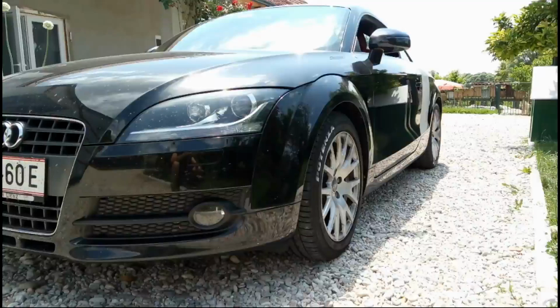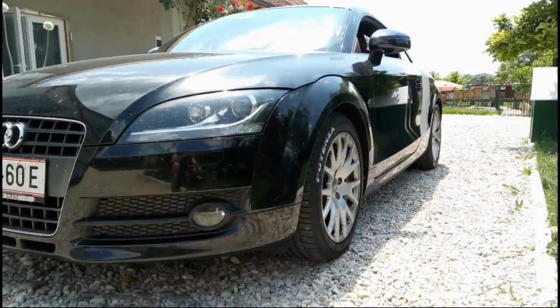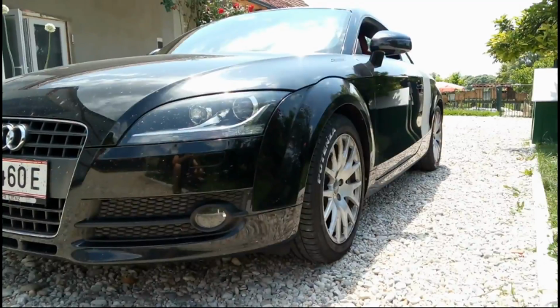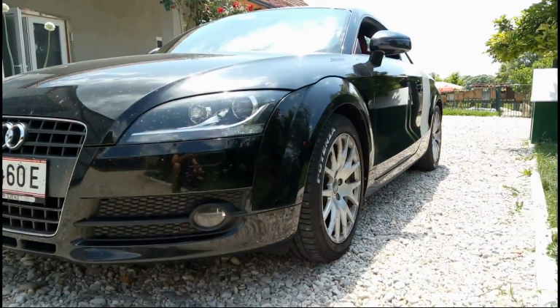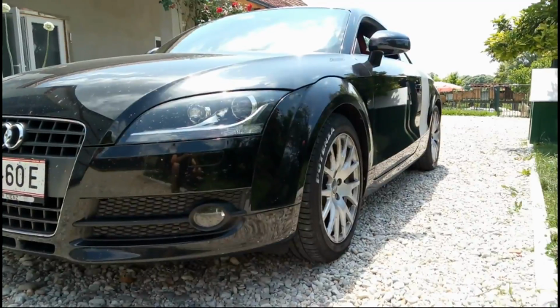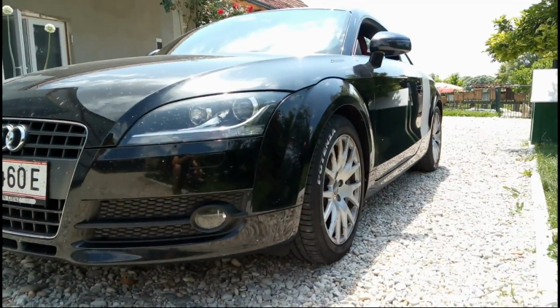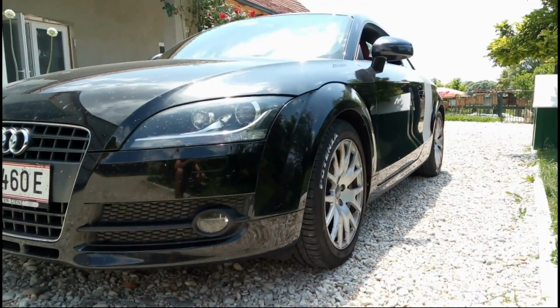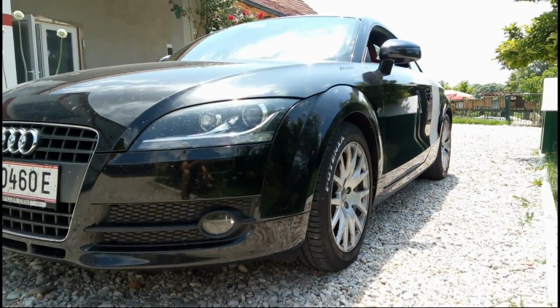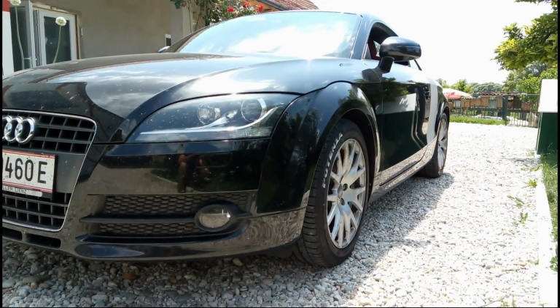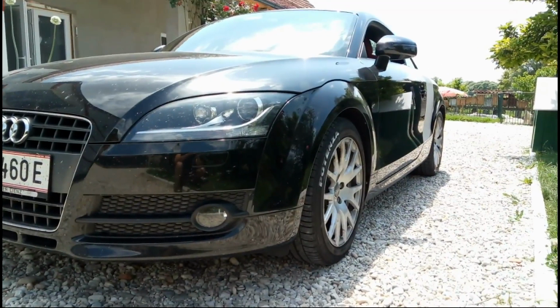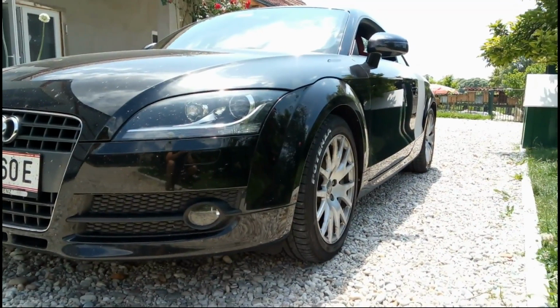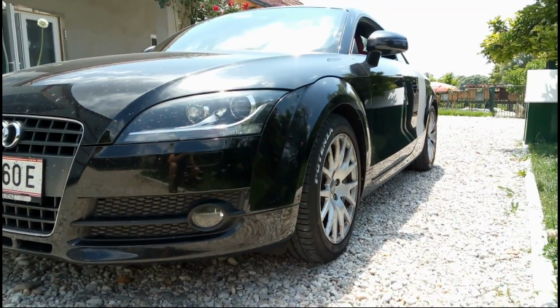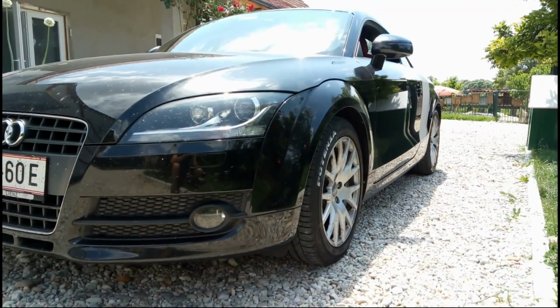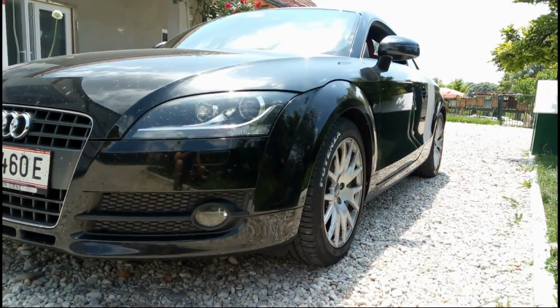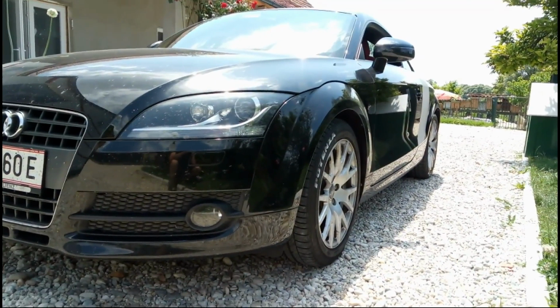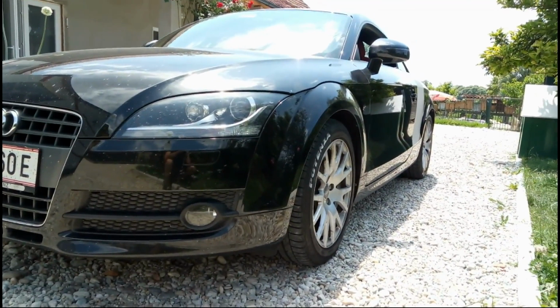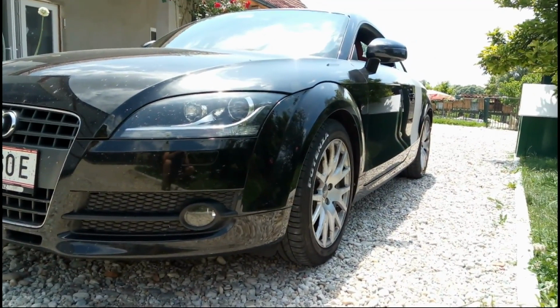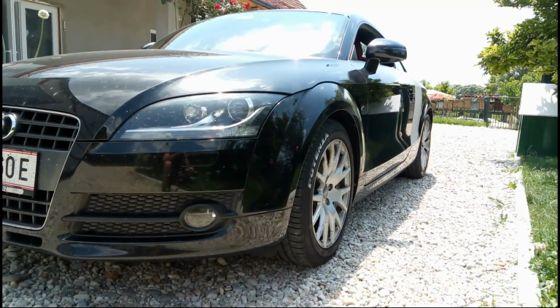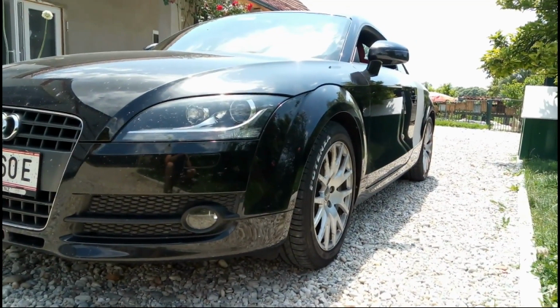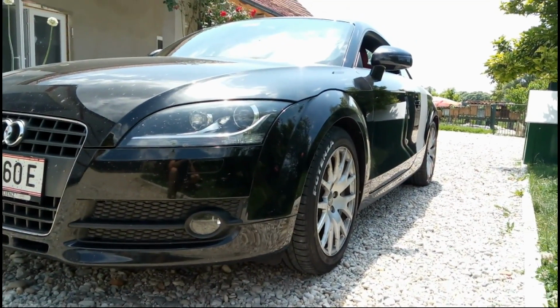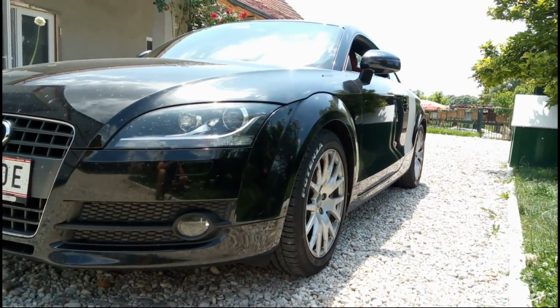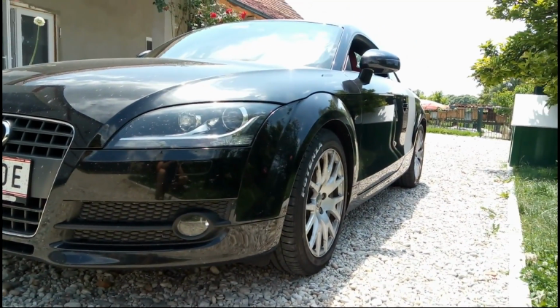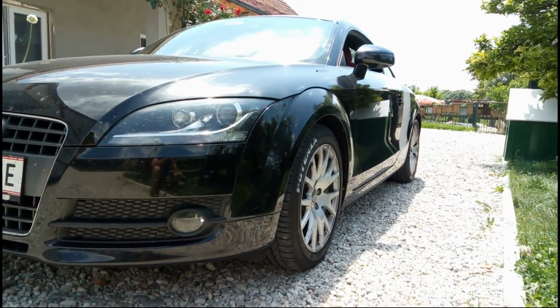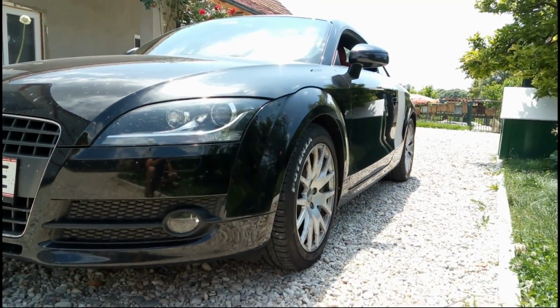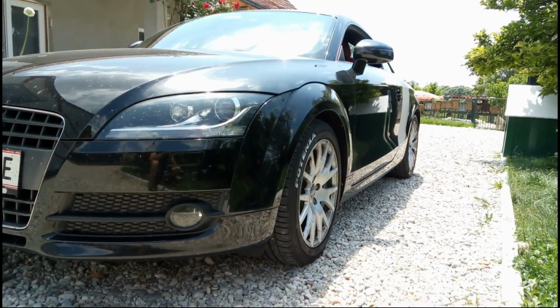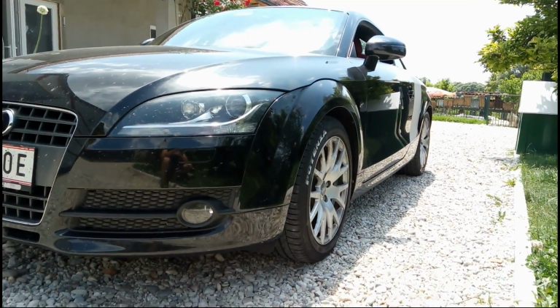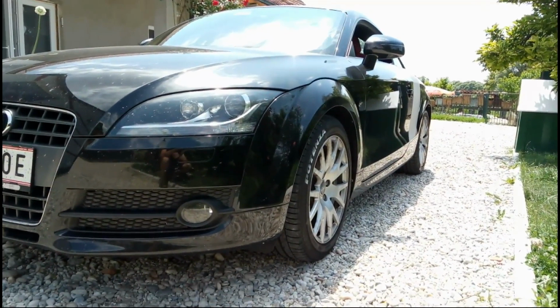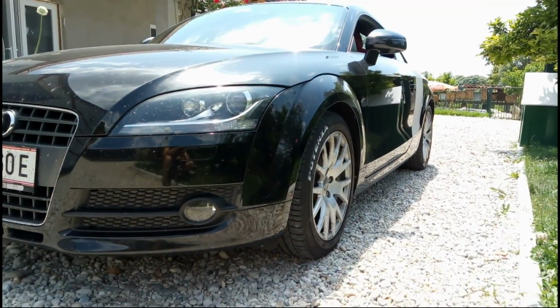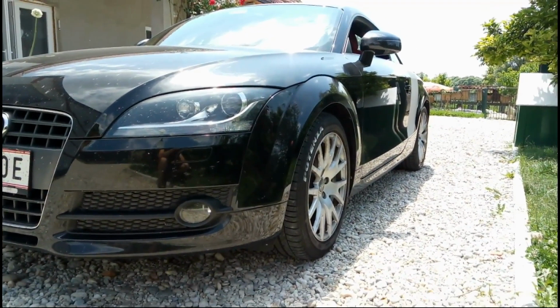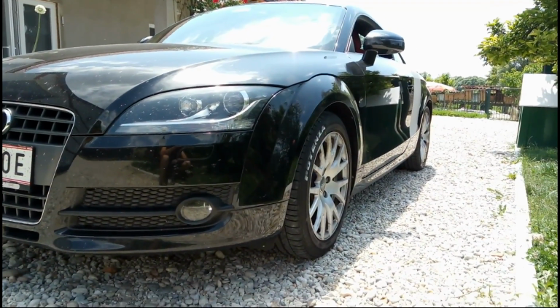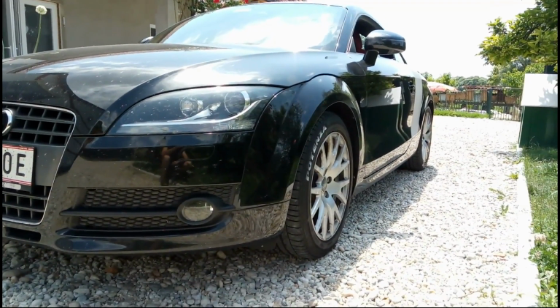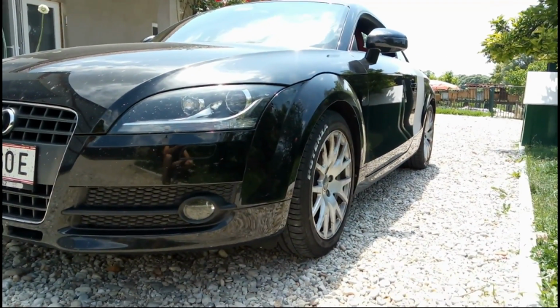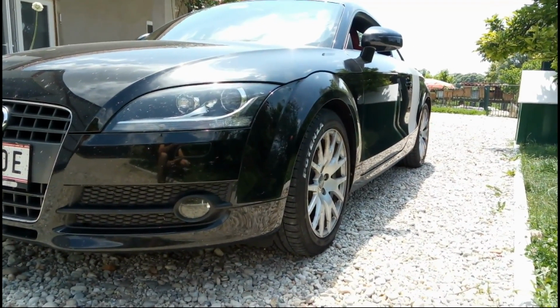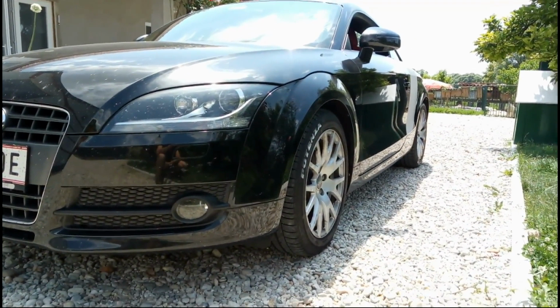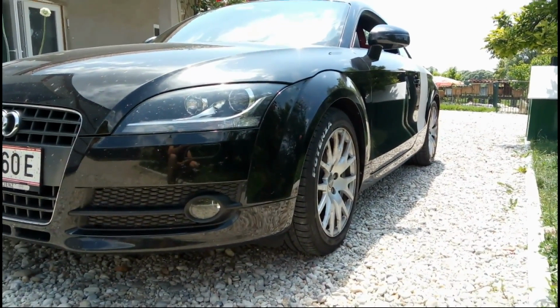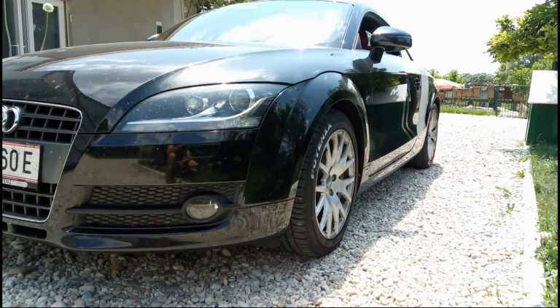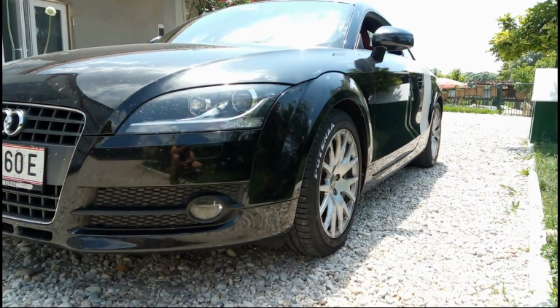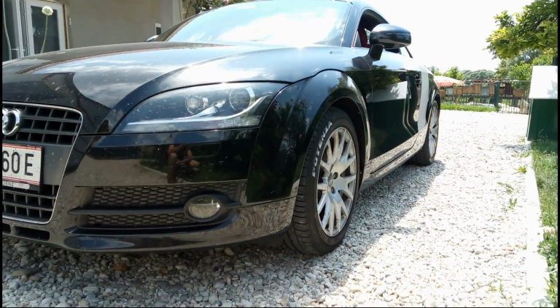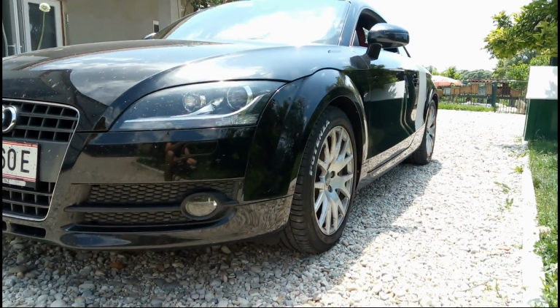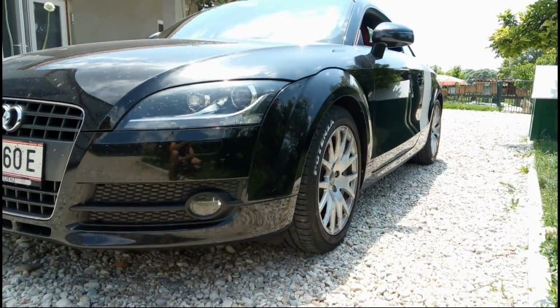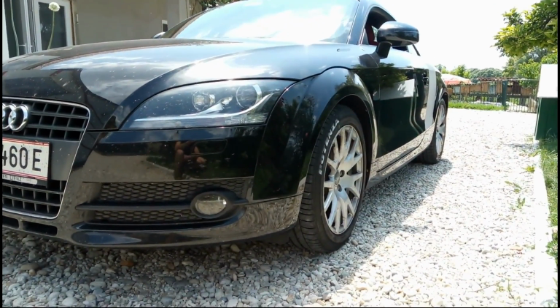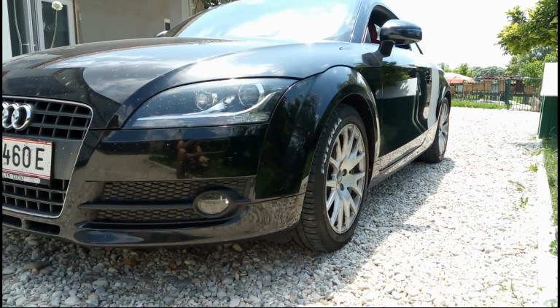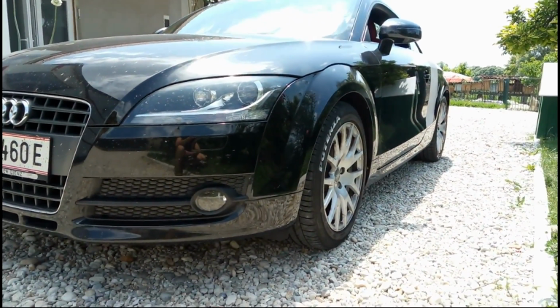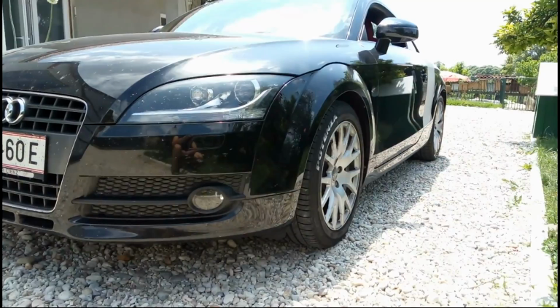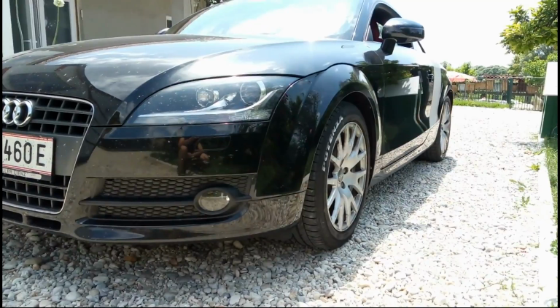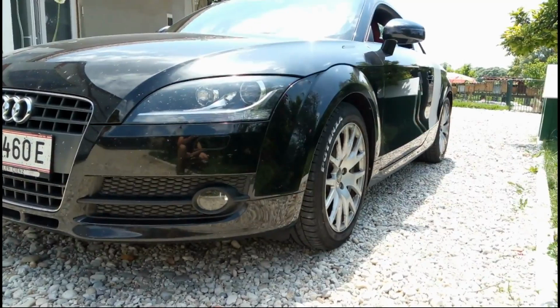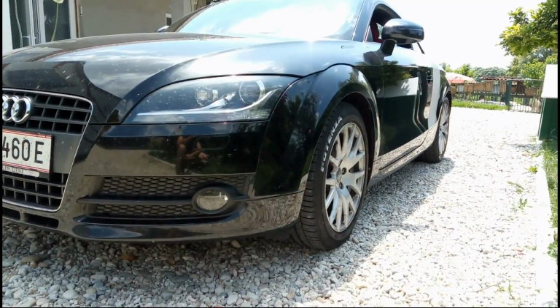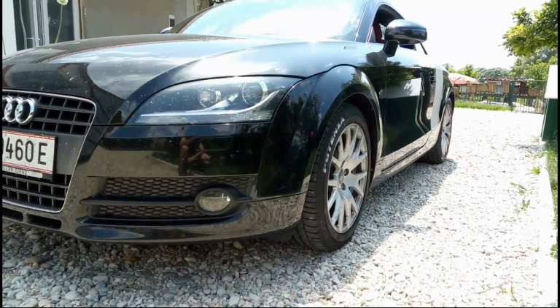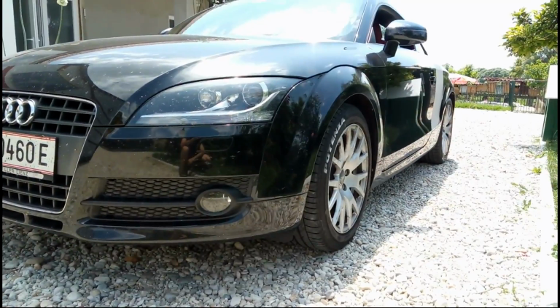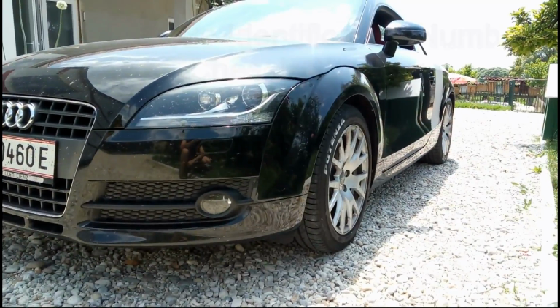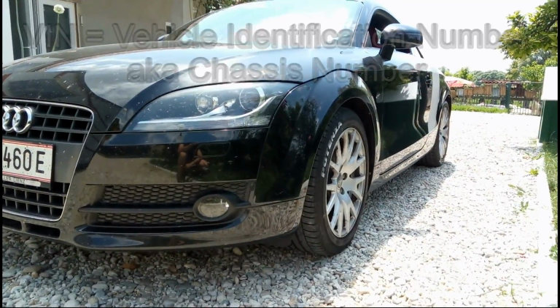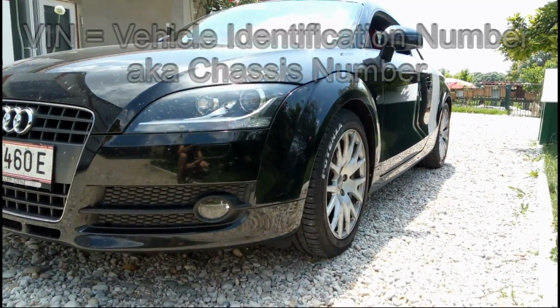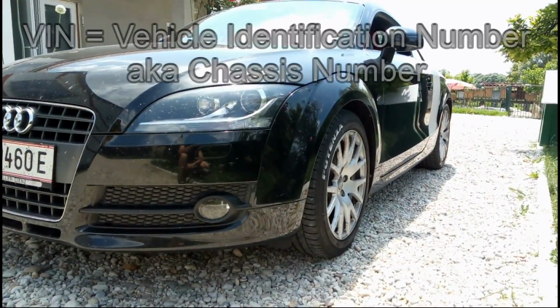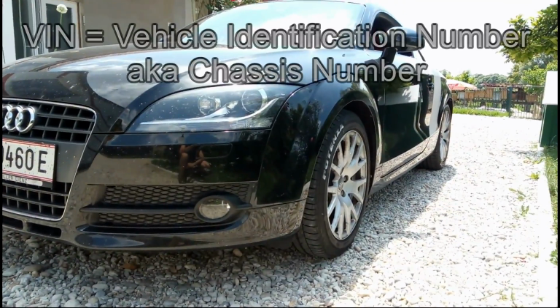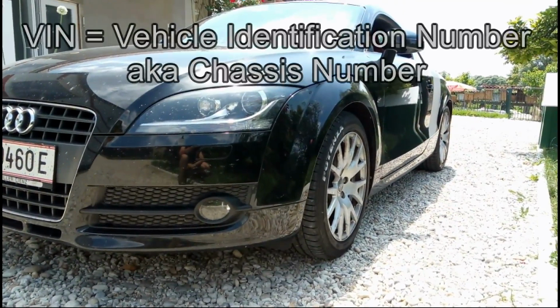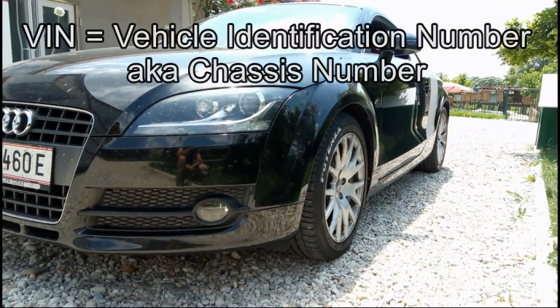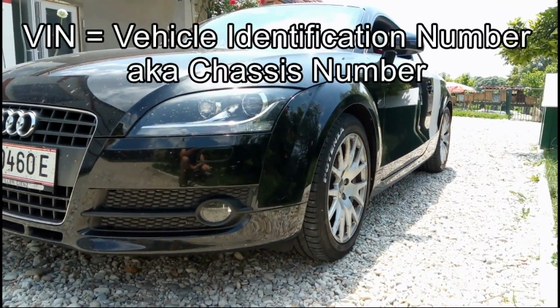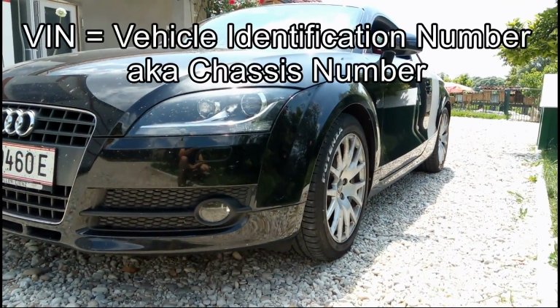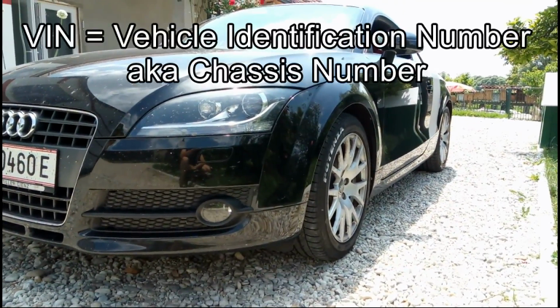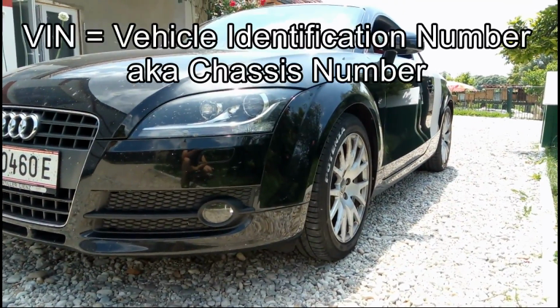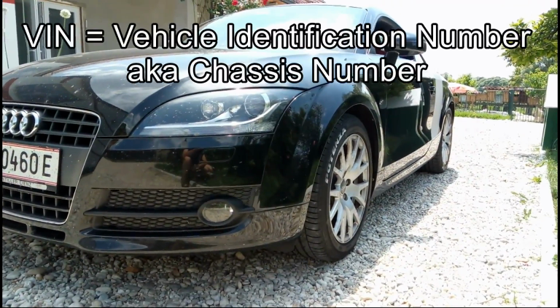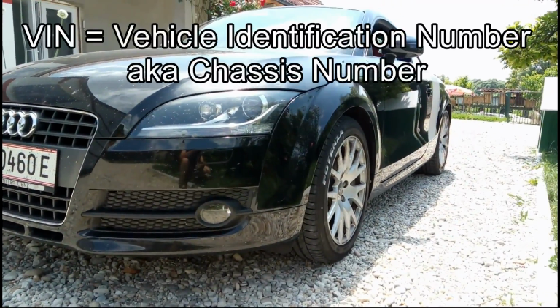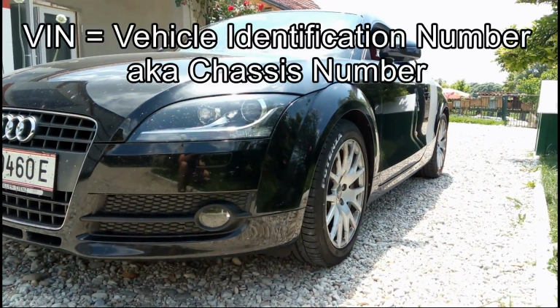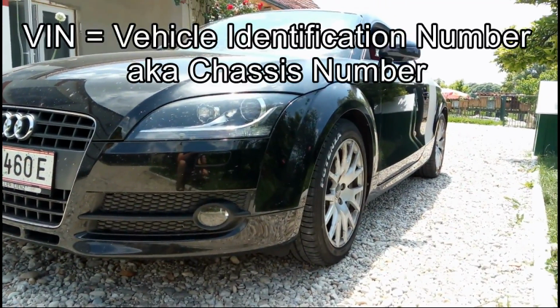Hey guys, so today I'm going to show you where to find the VIN, the vehicle identification number, on an Audi.